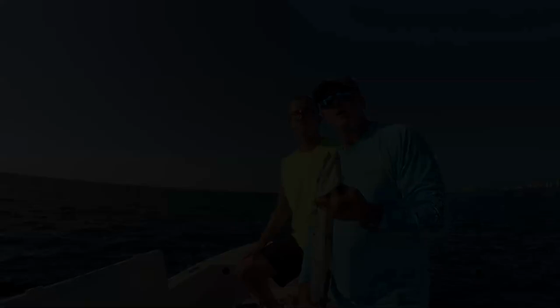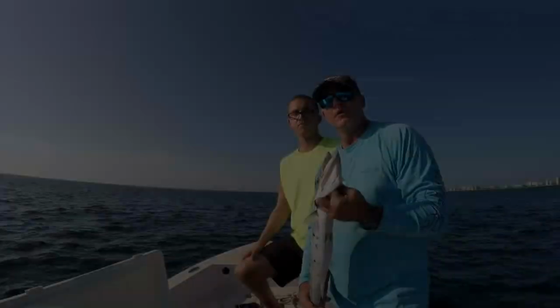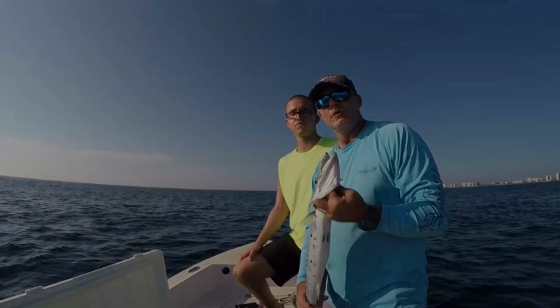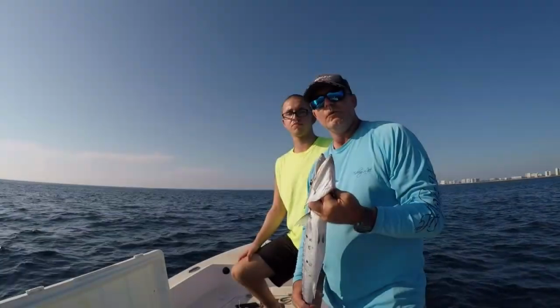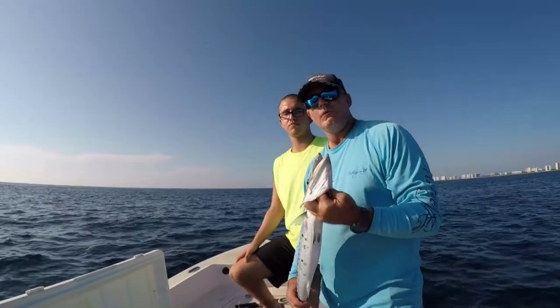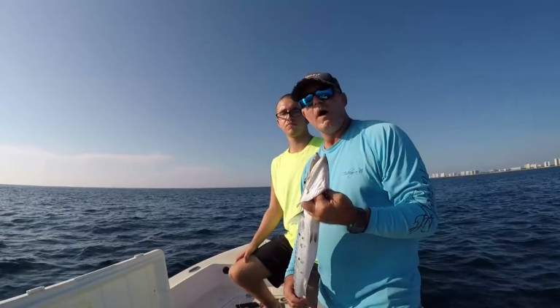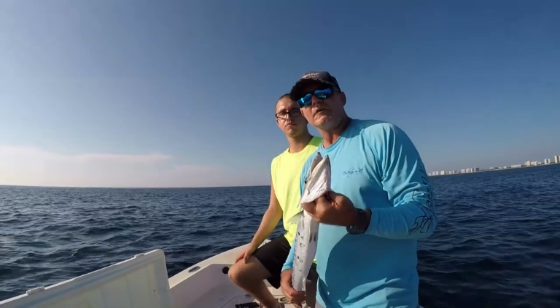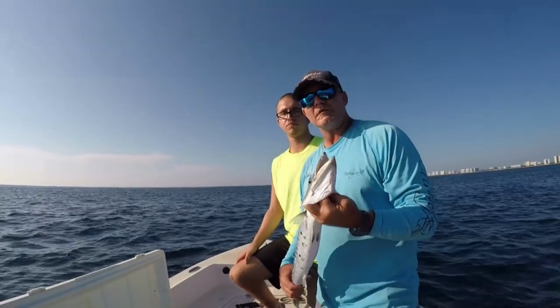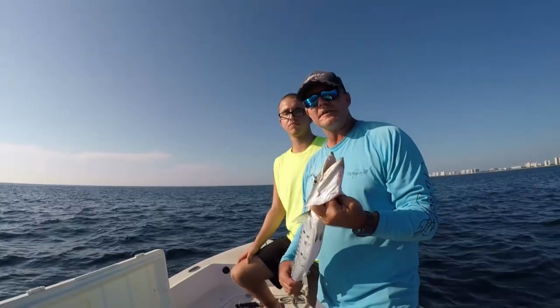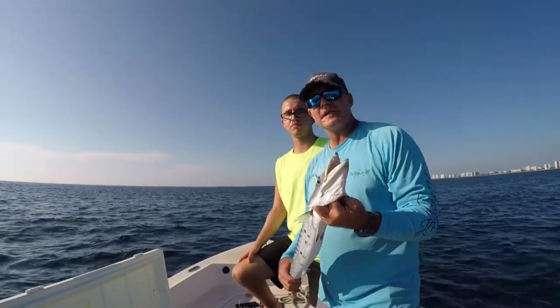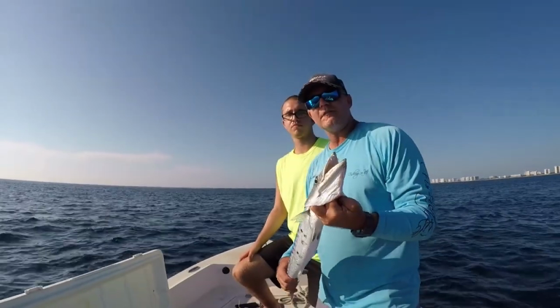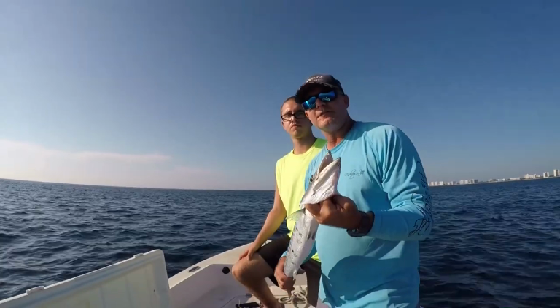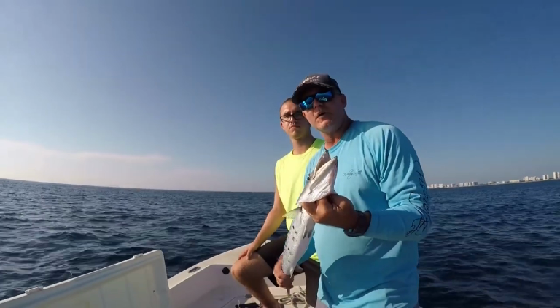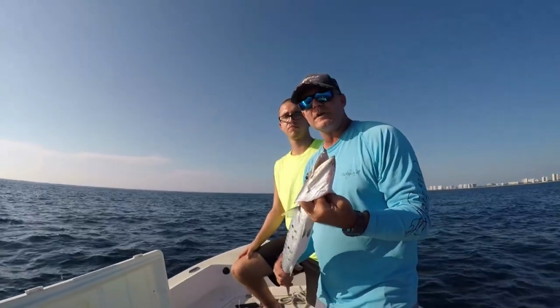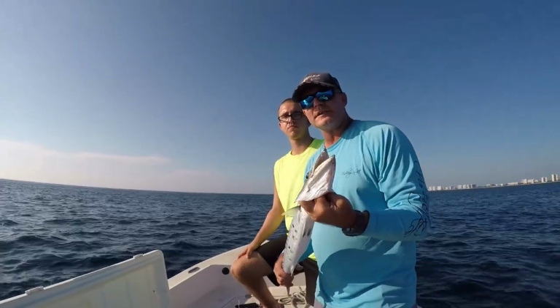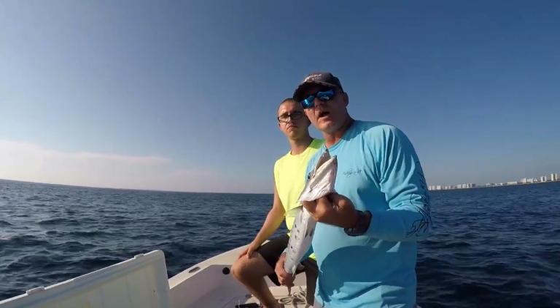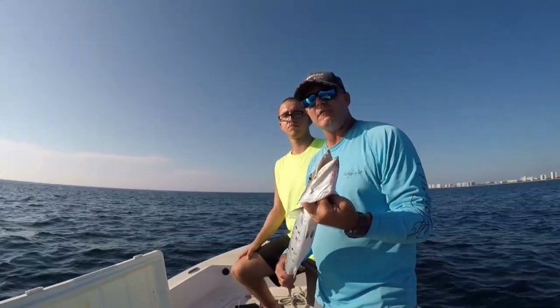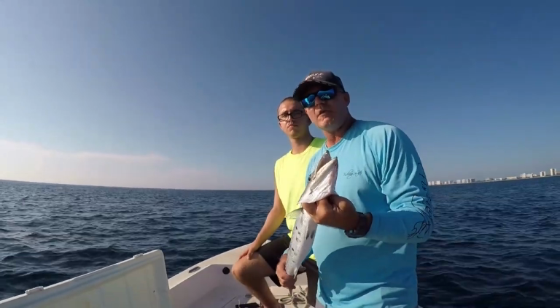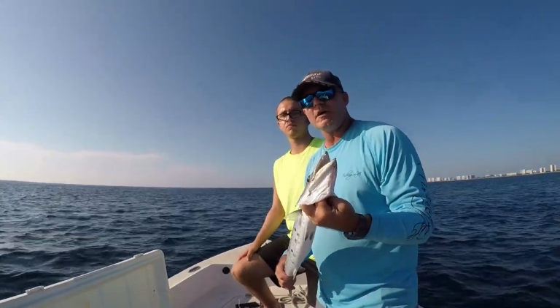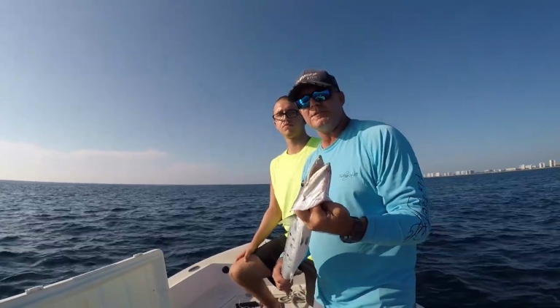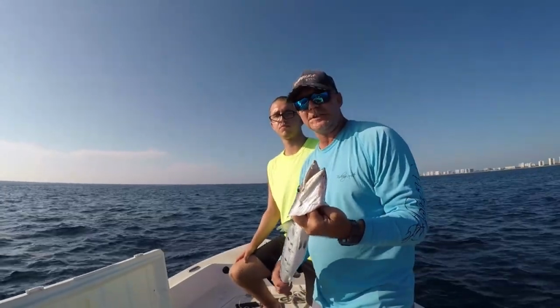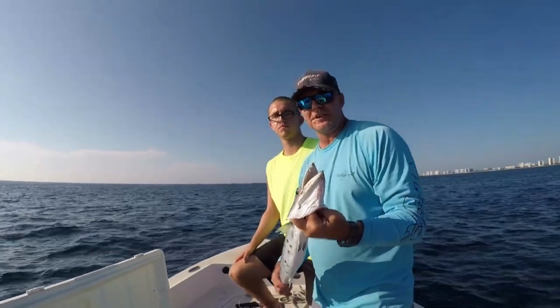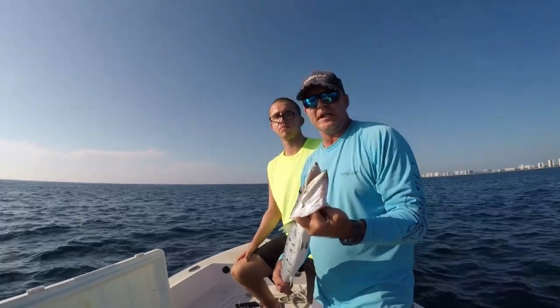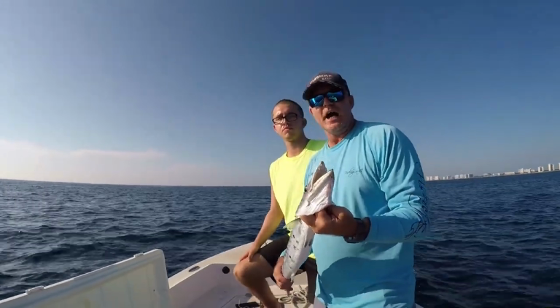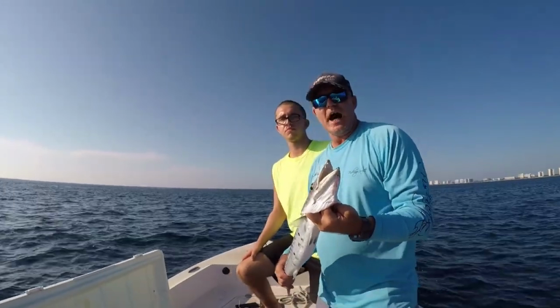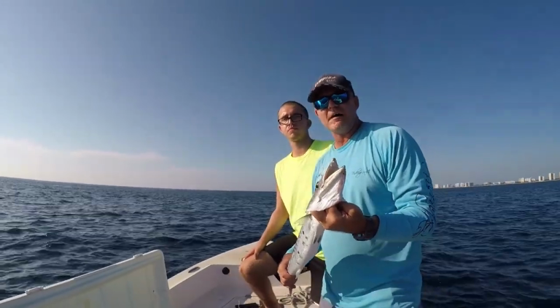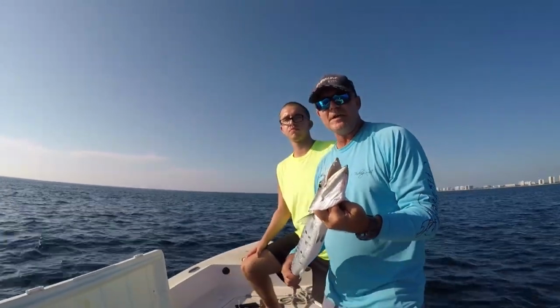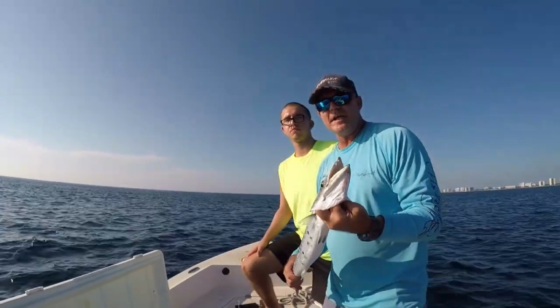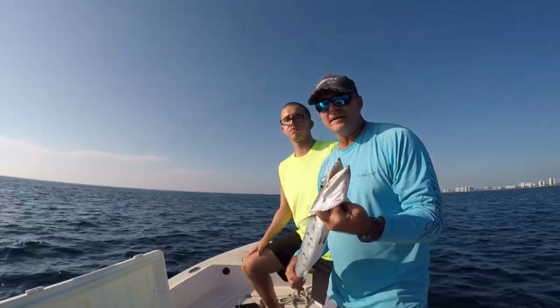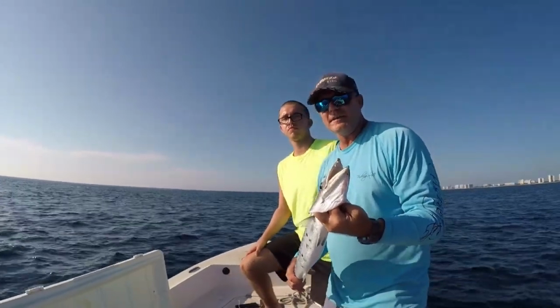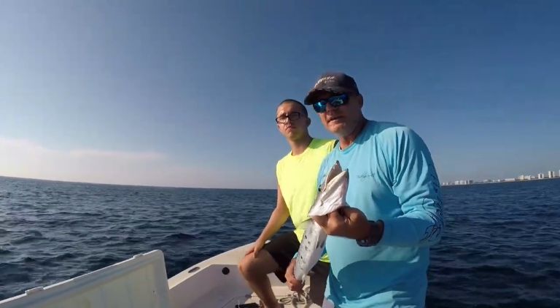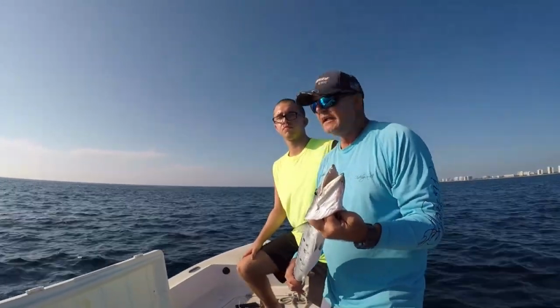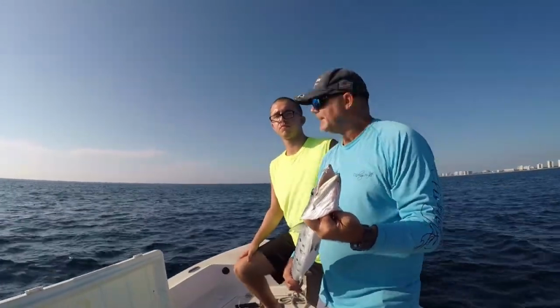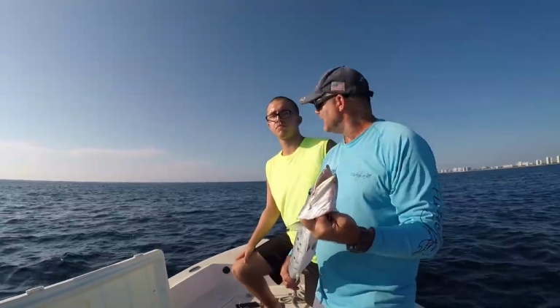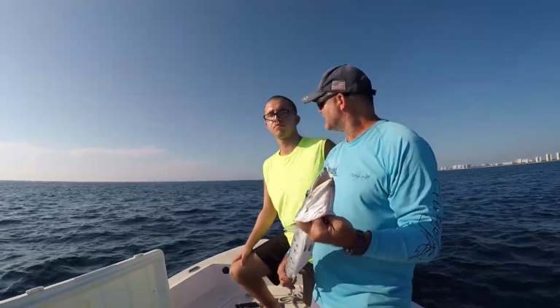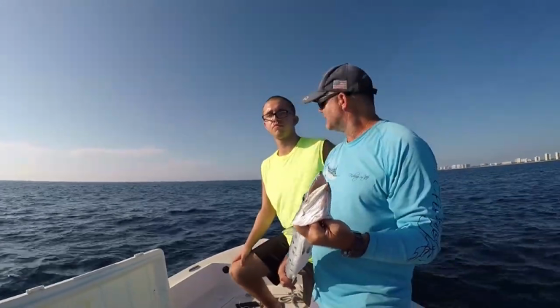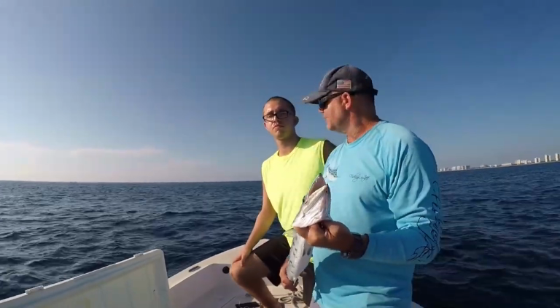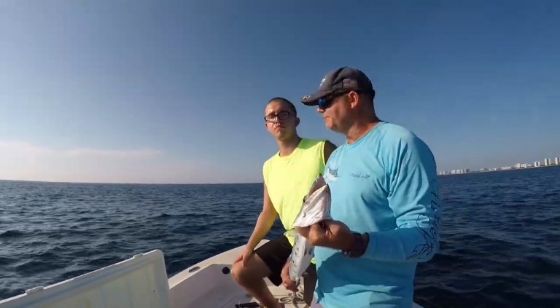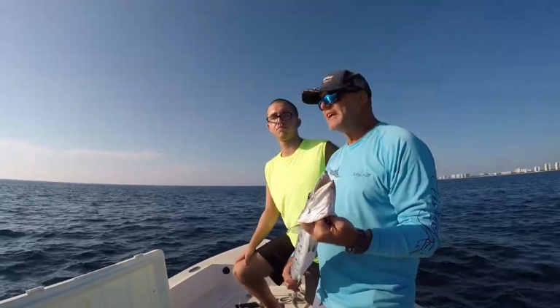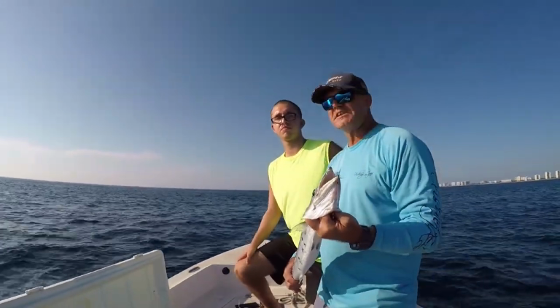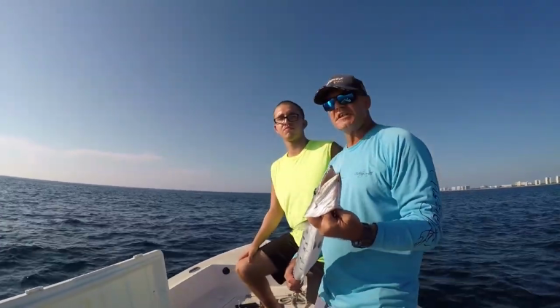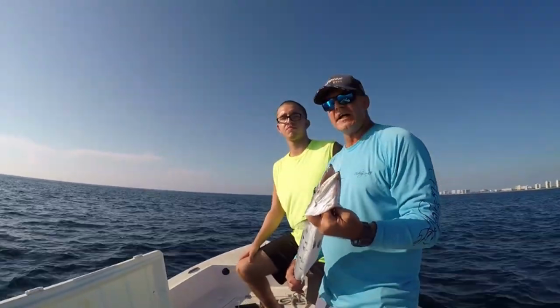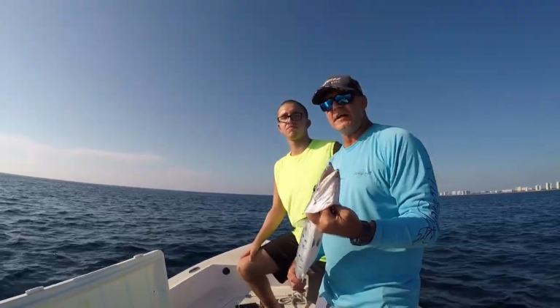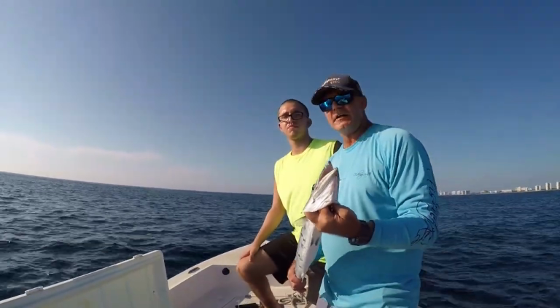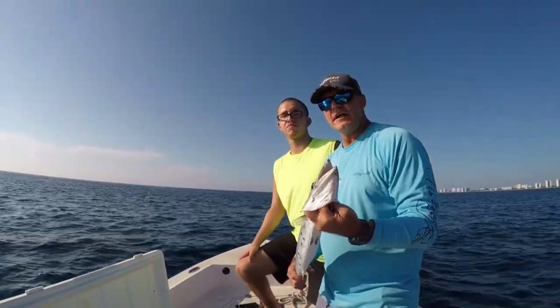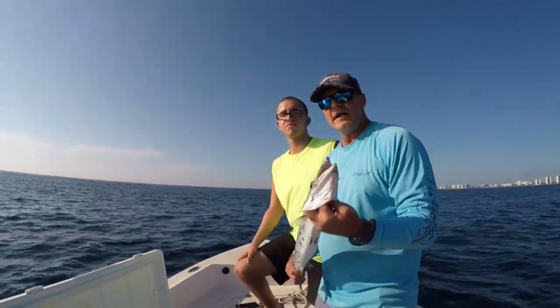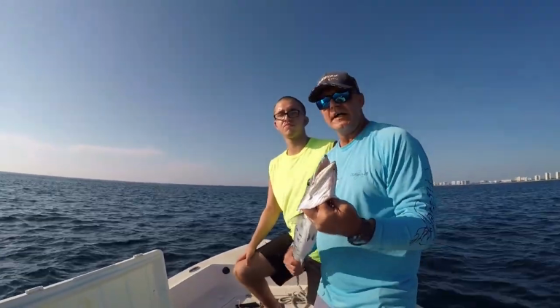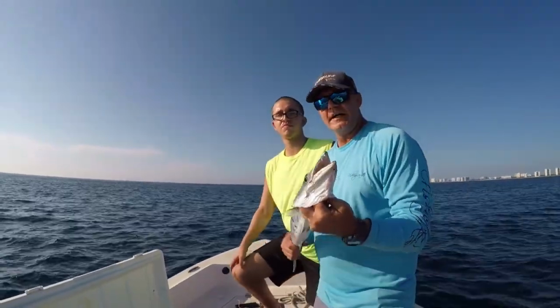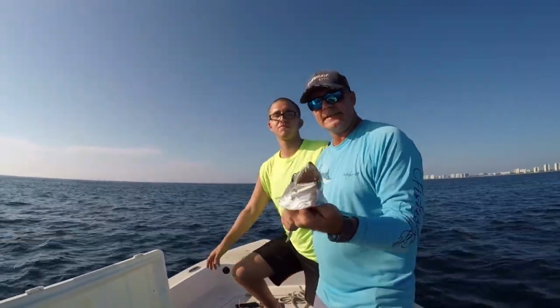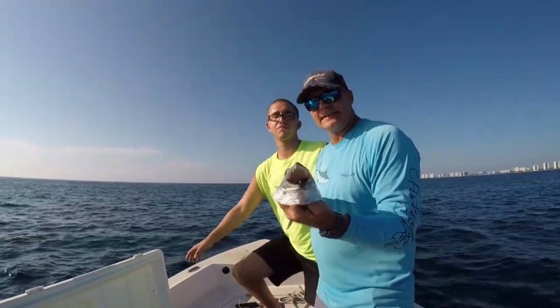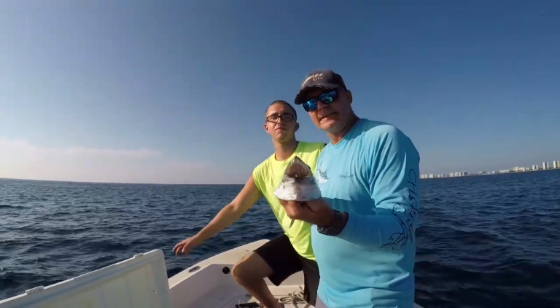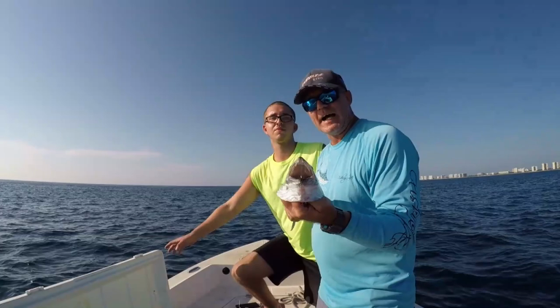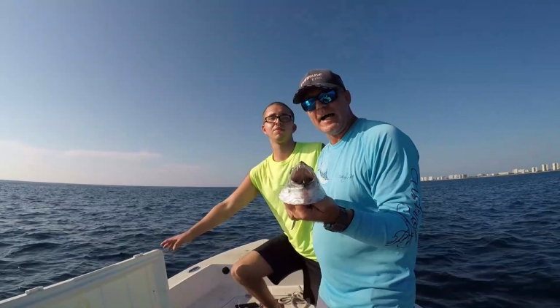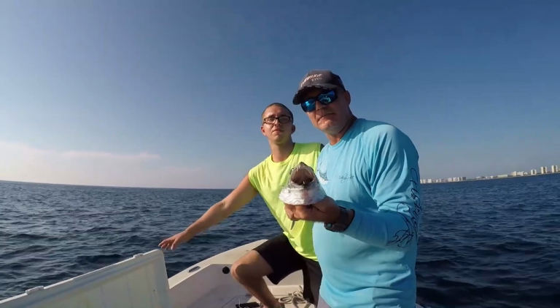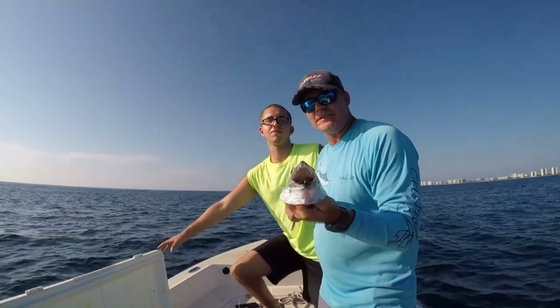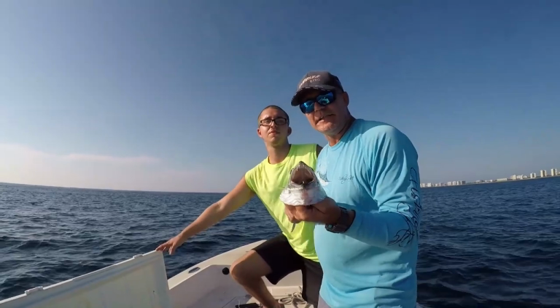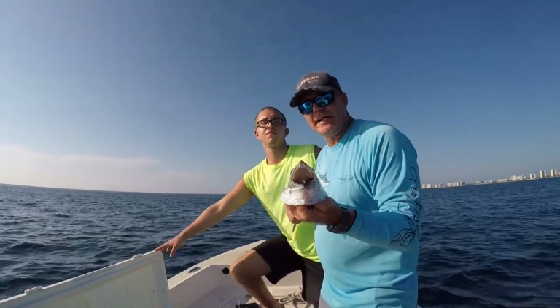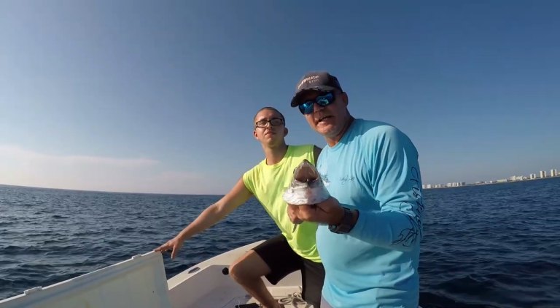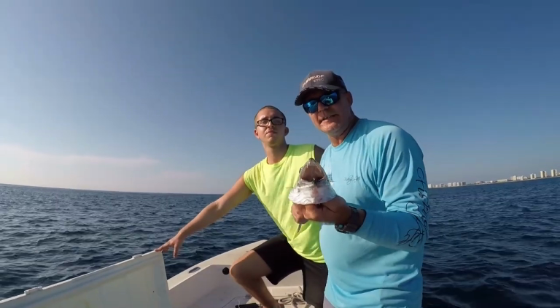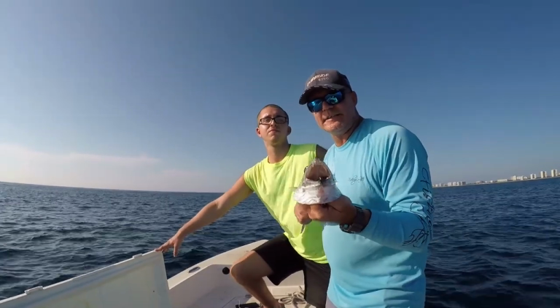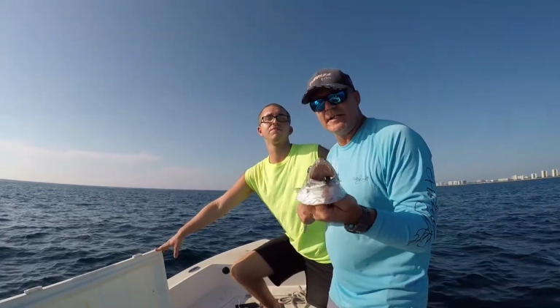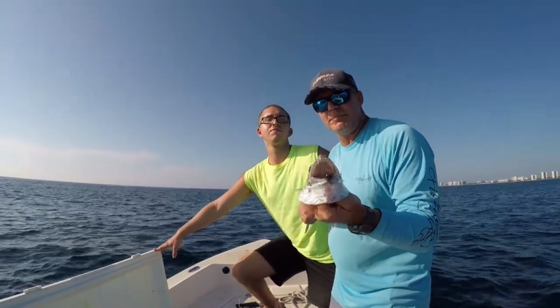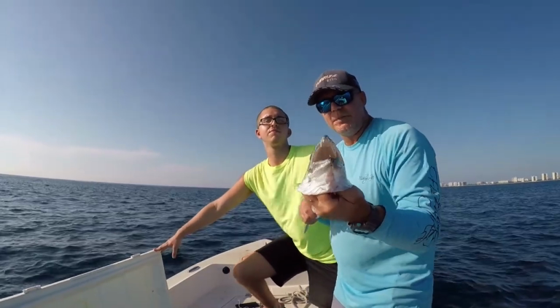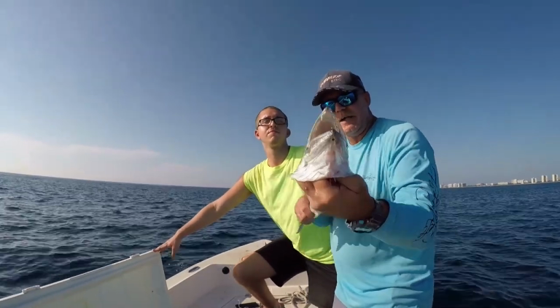Welcome to South Florida Saltwater Fishing. I'm Heath, this is the Fish Slayer, and it's time to get into the bite.